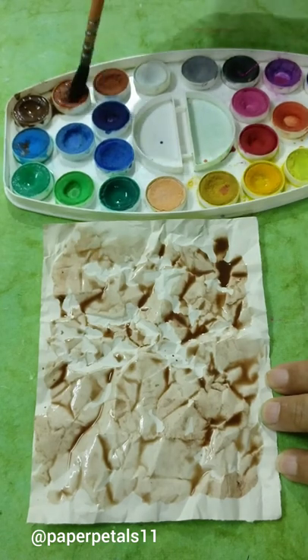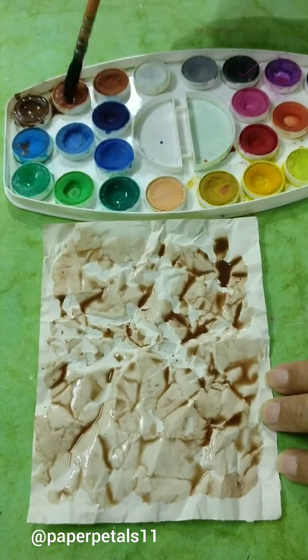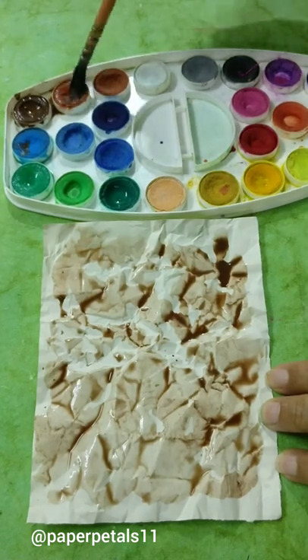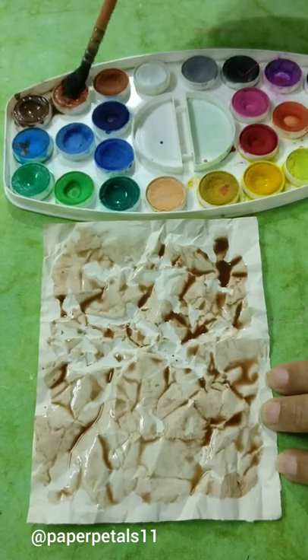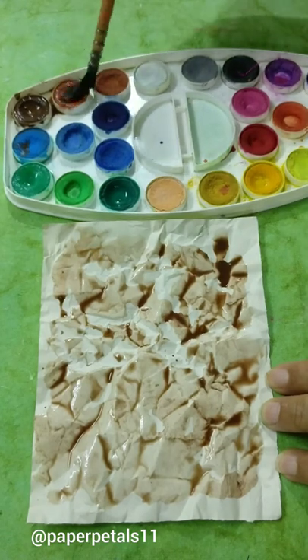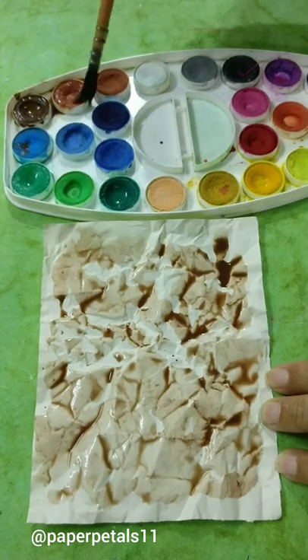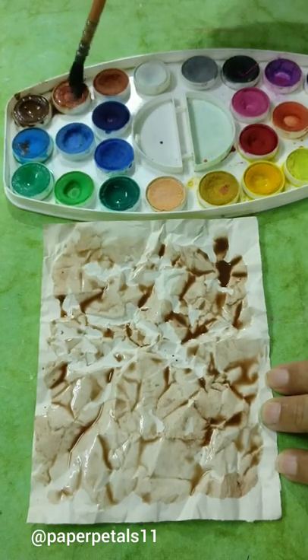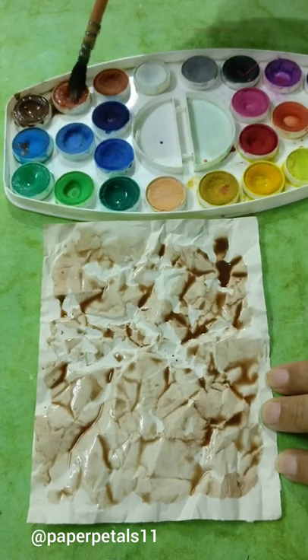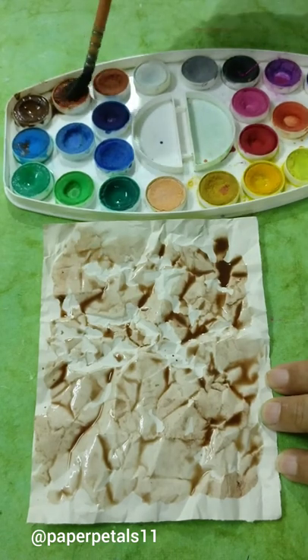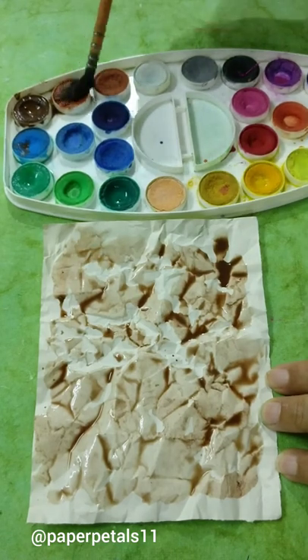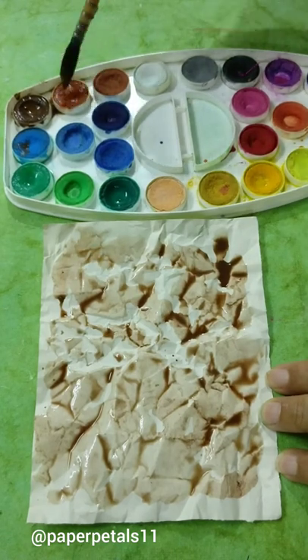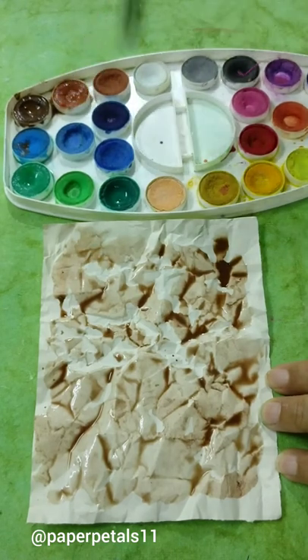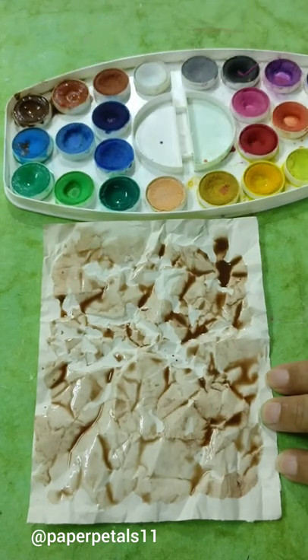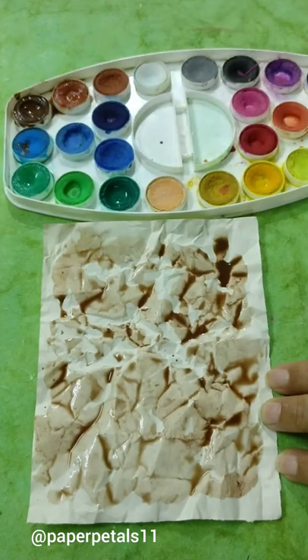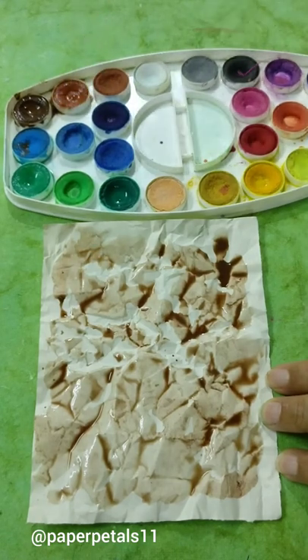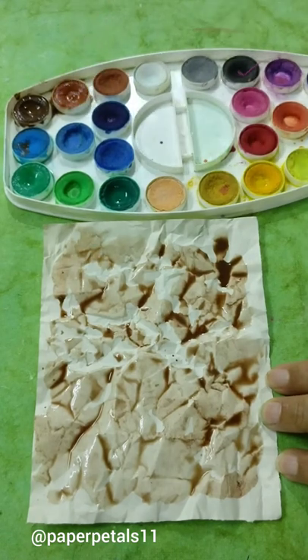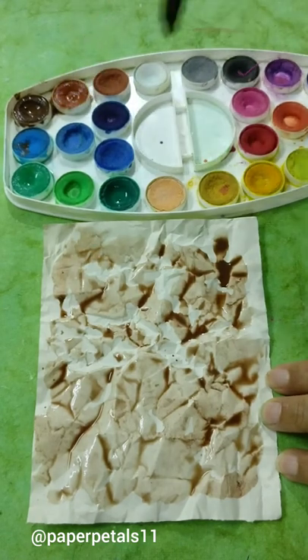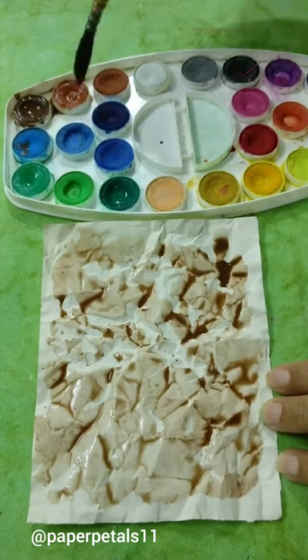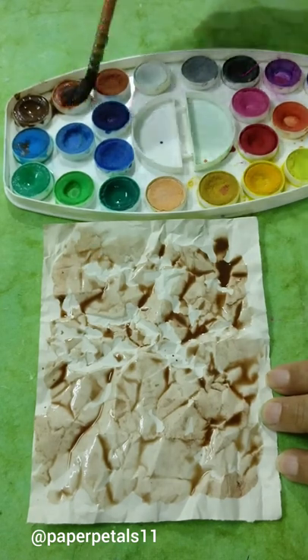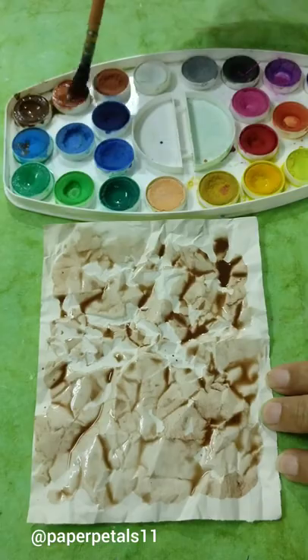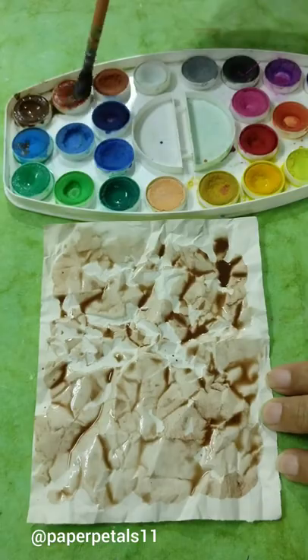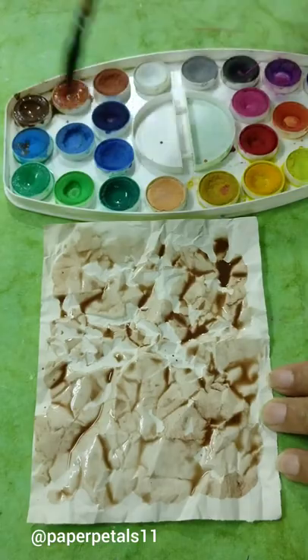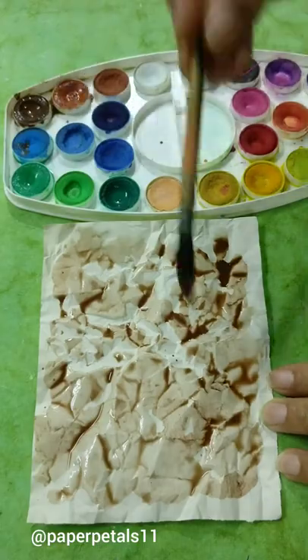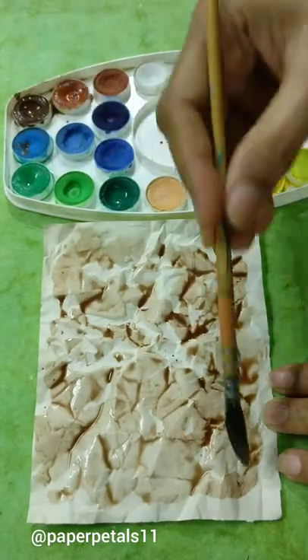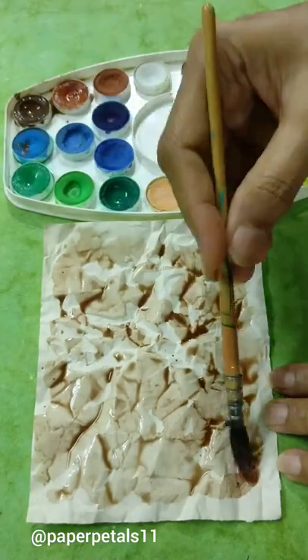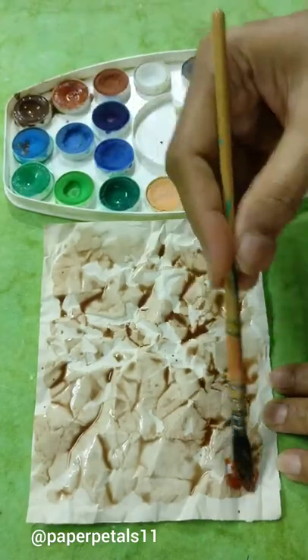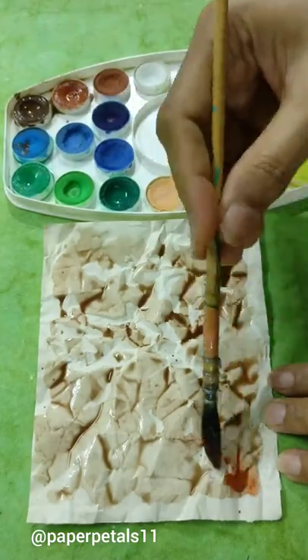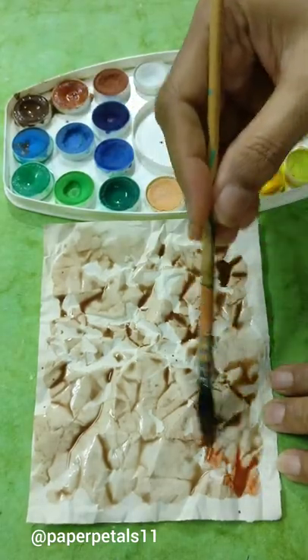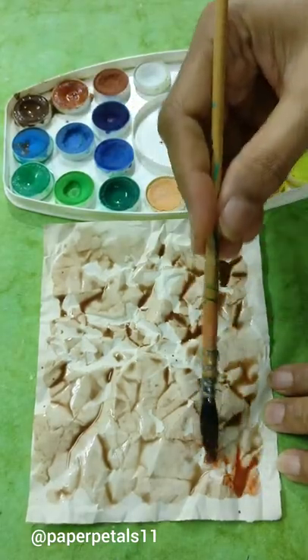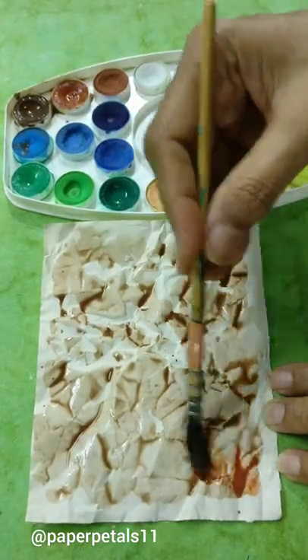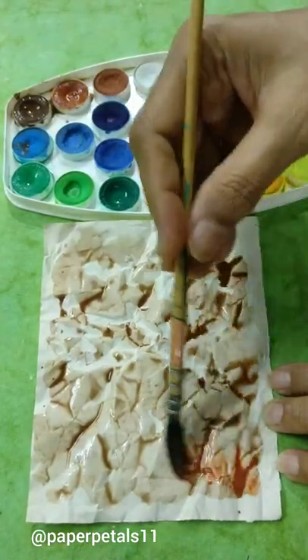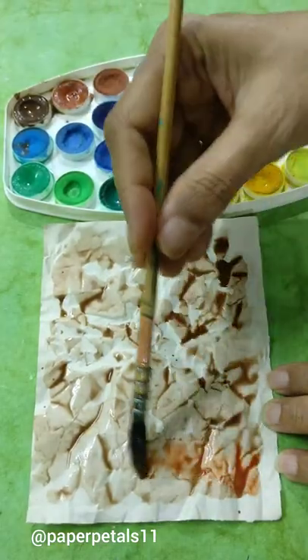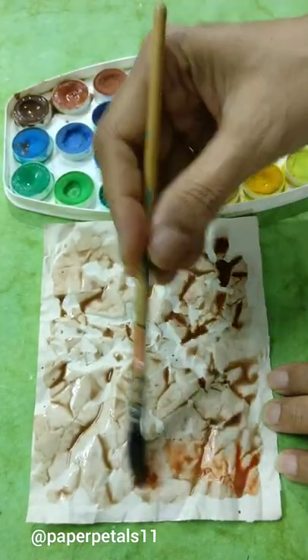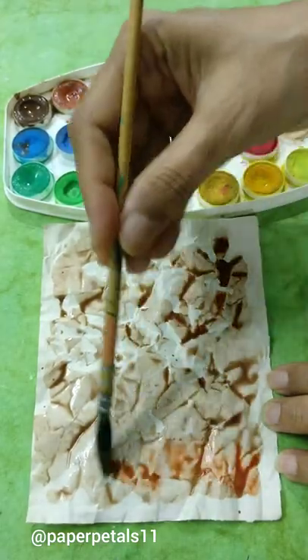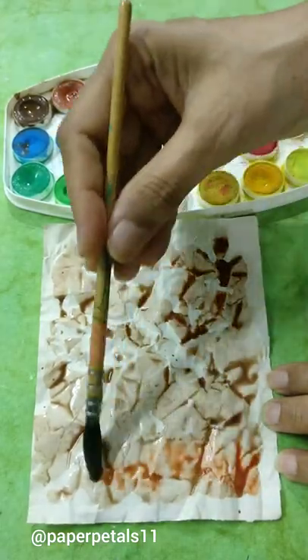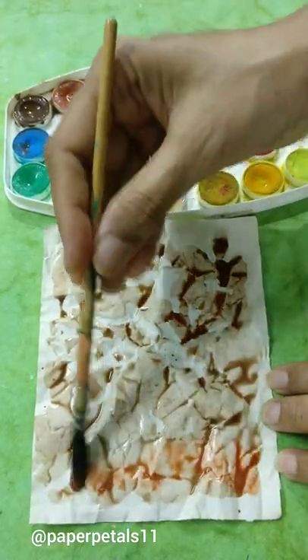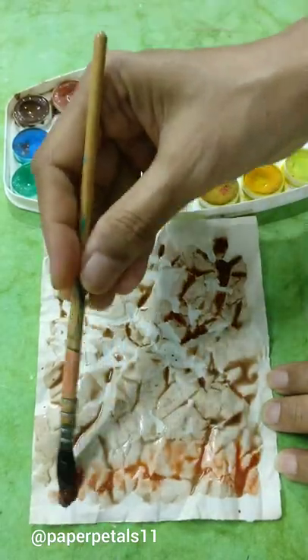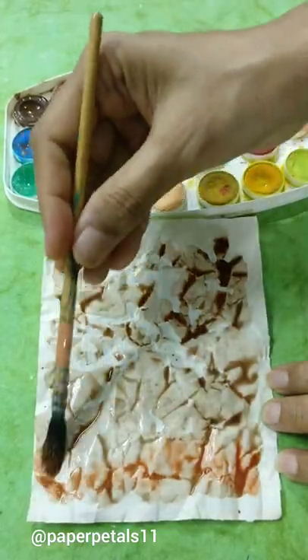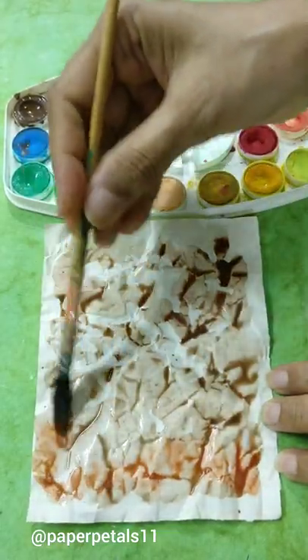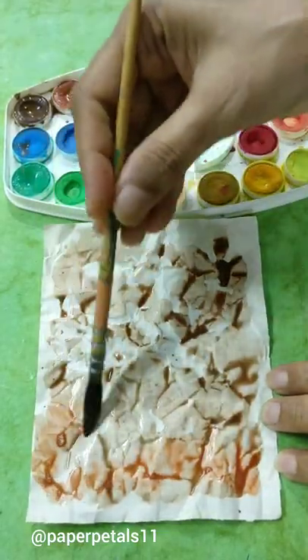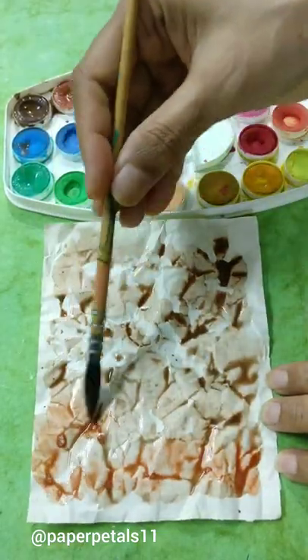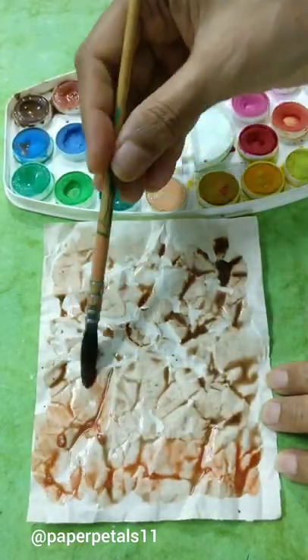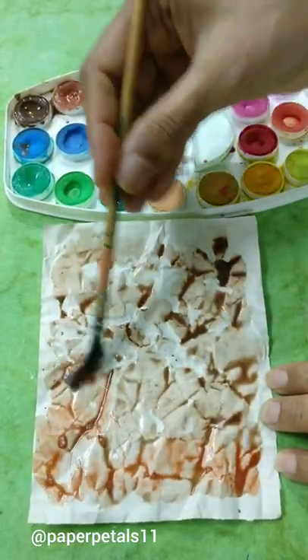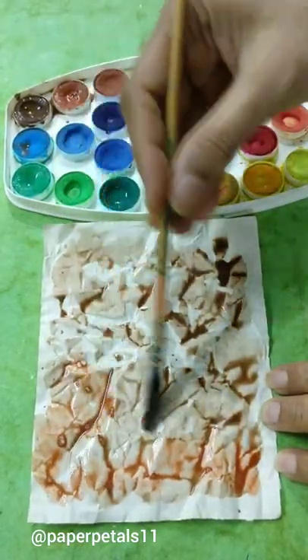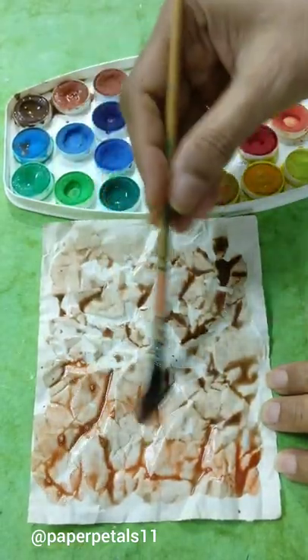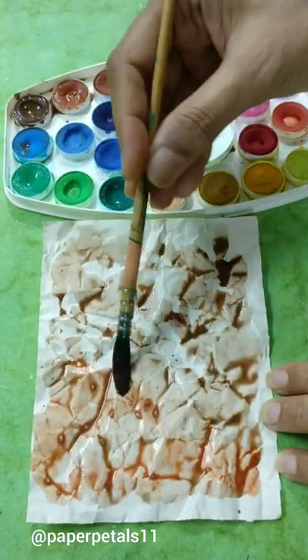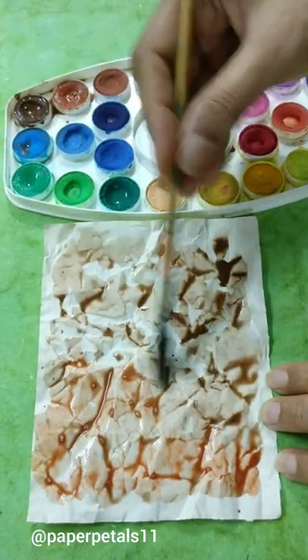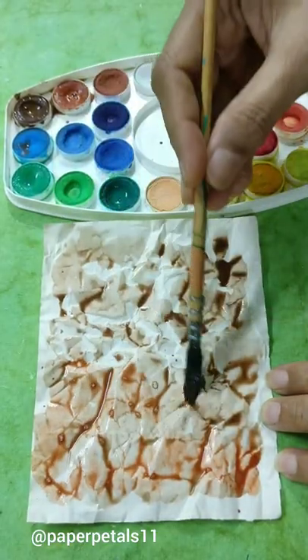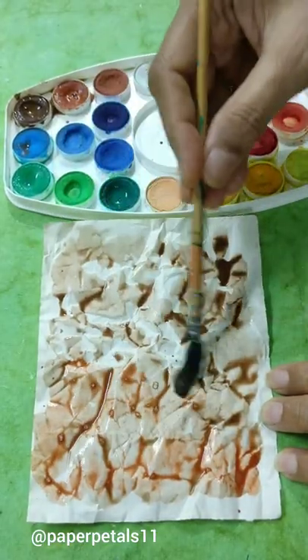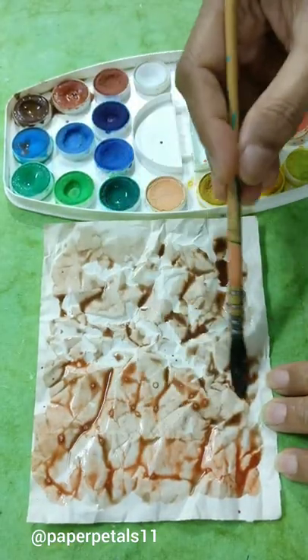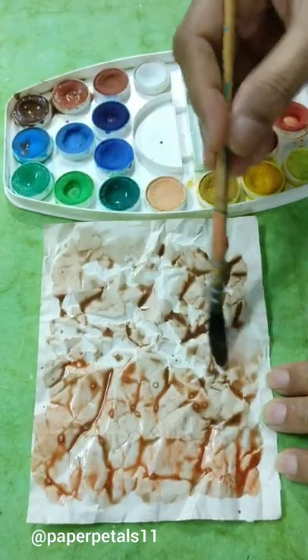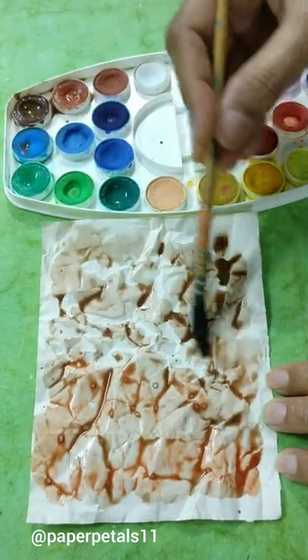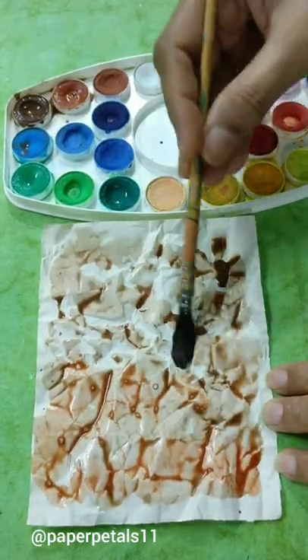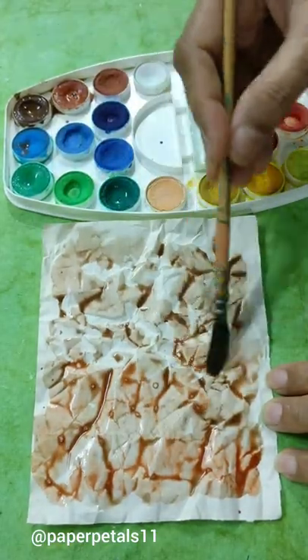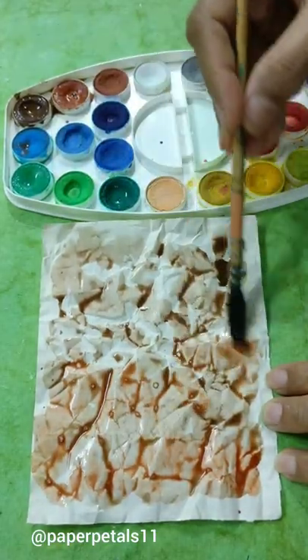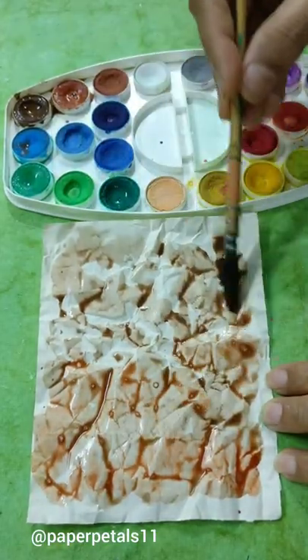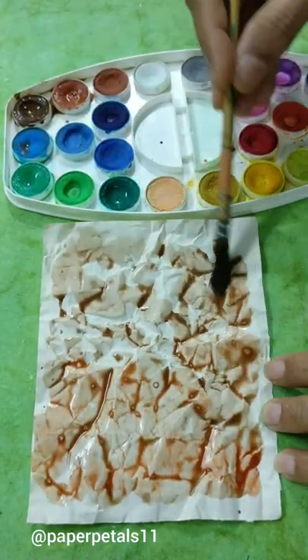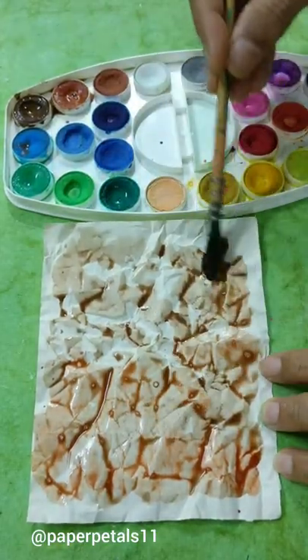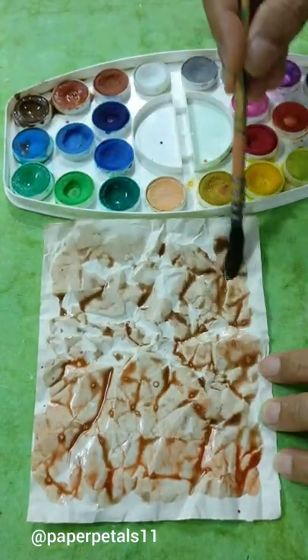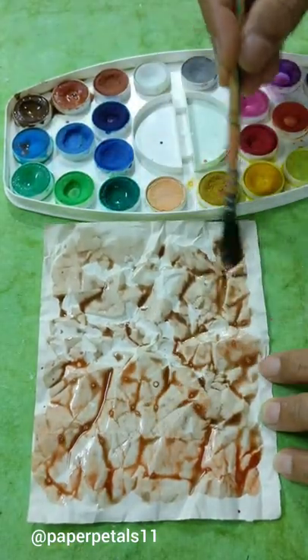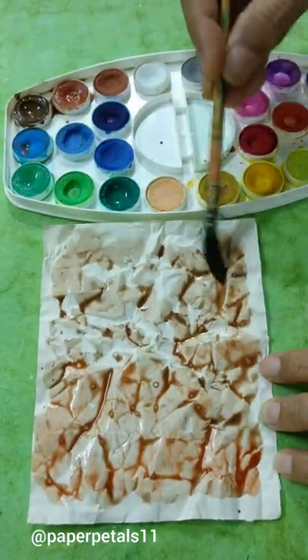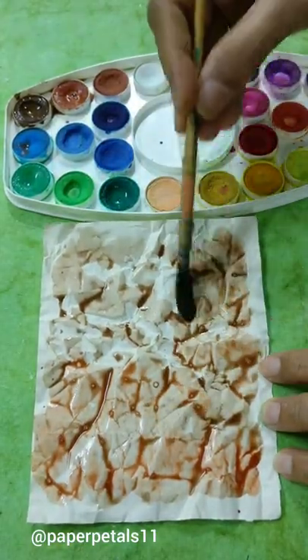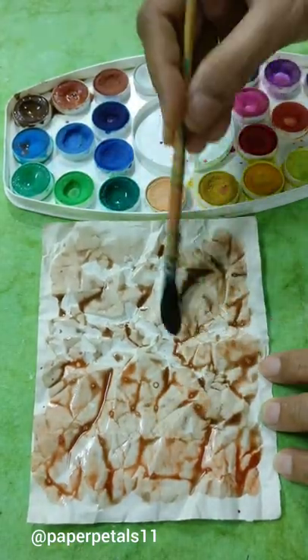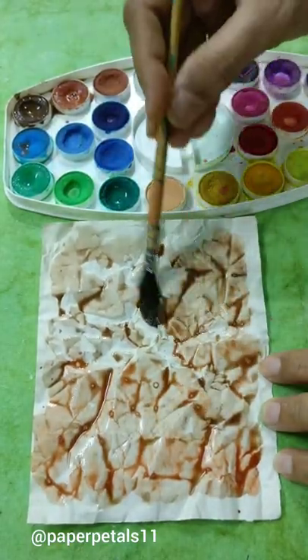I found this process very addictive and I did a few more off camera using different colors.